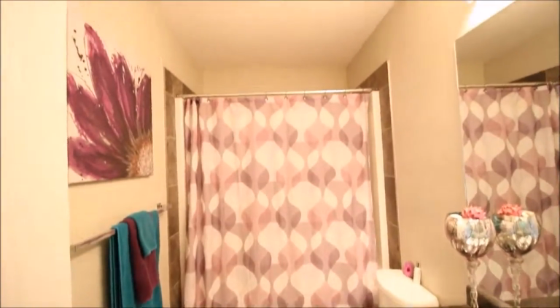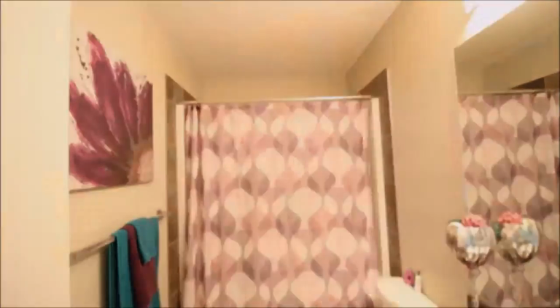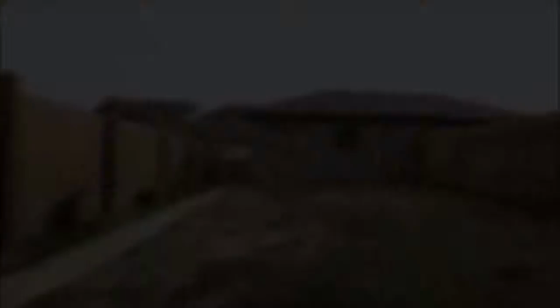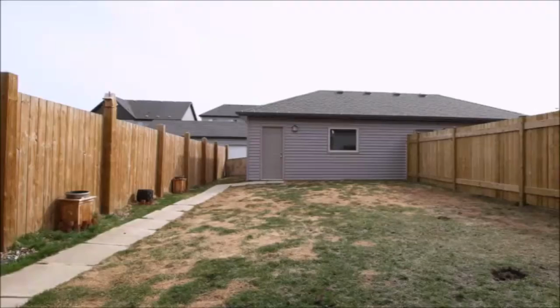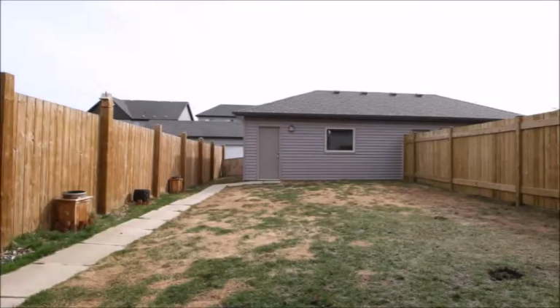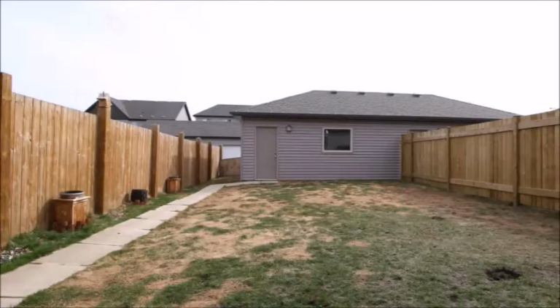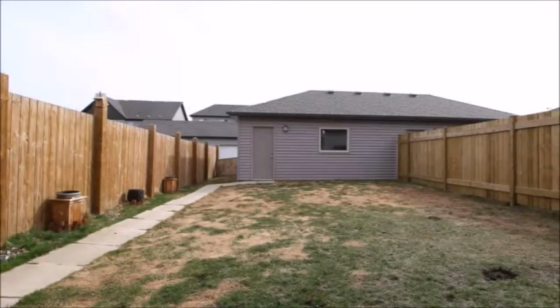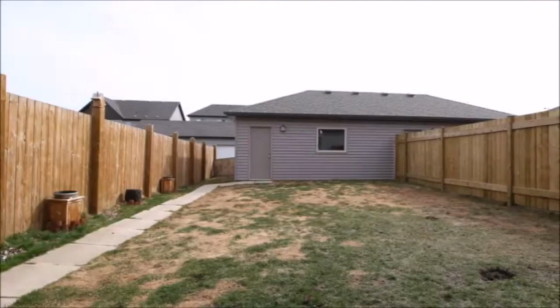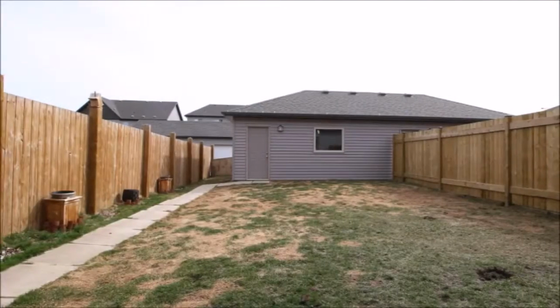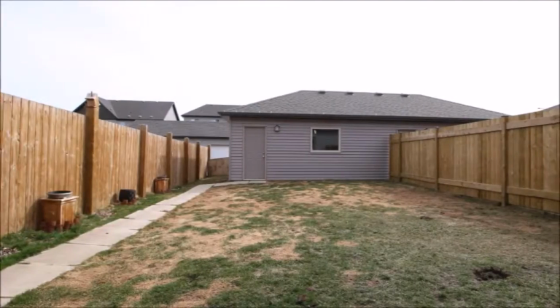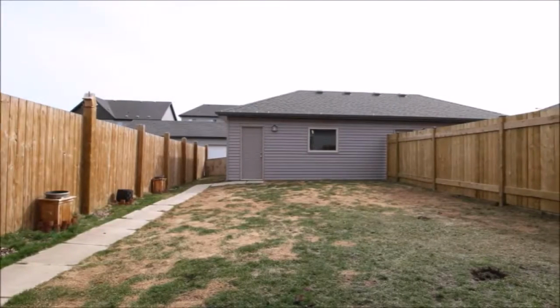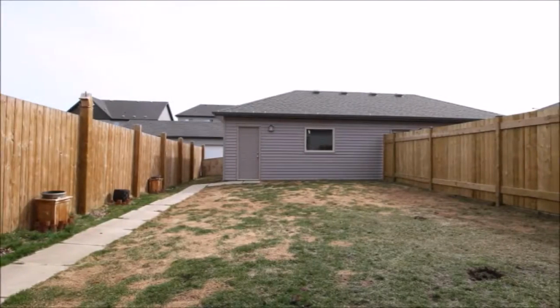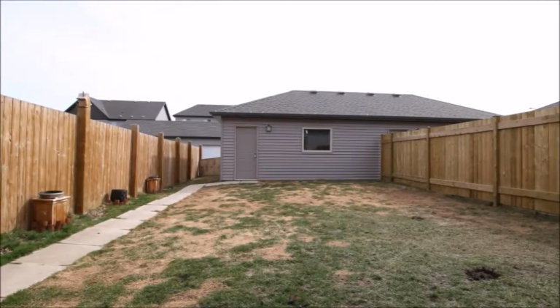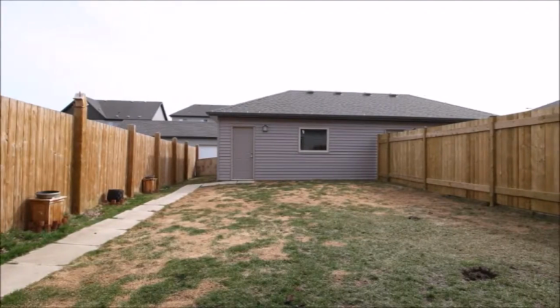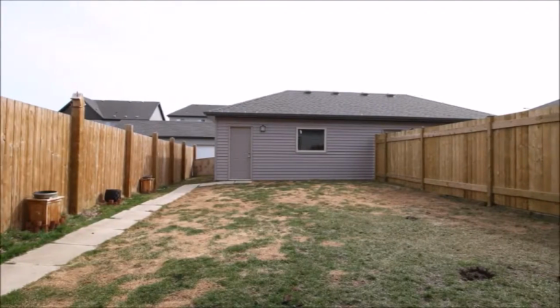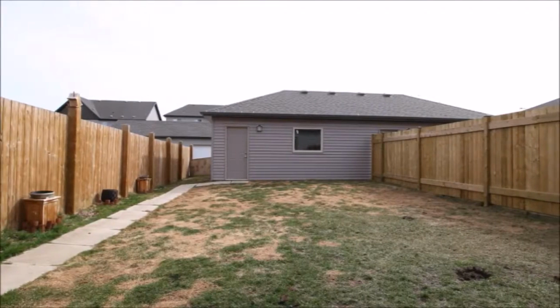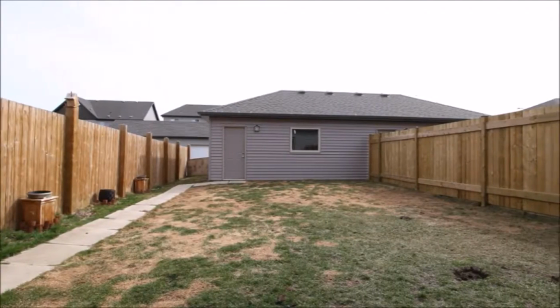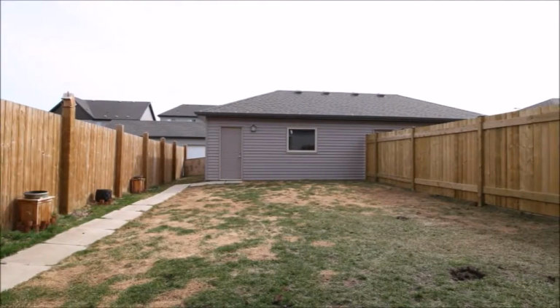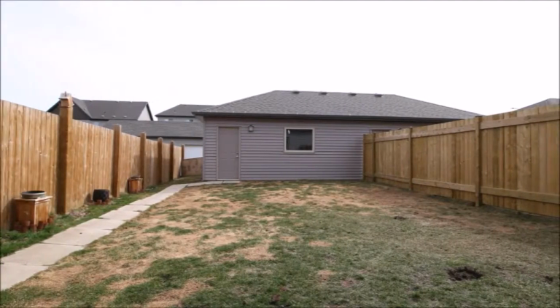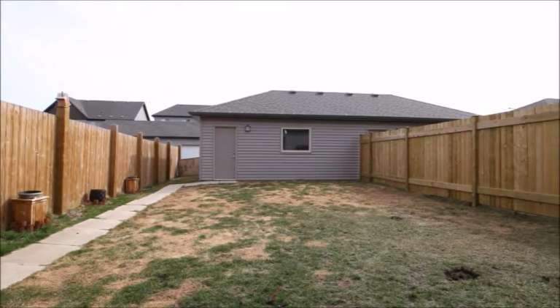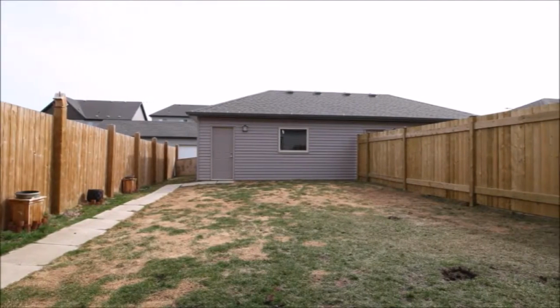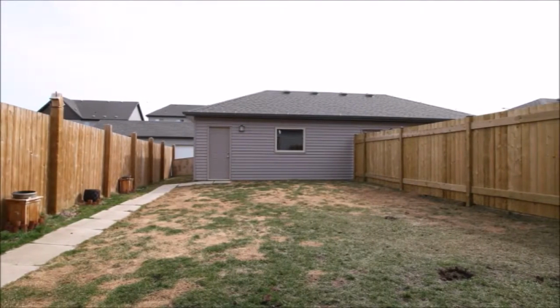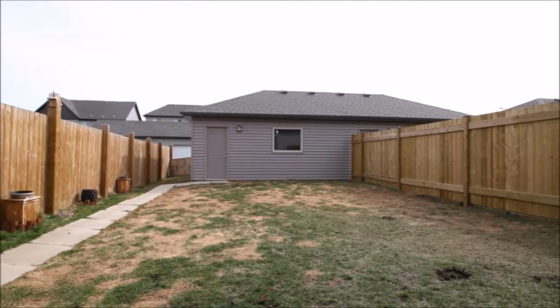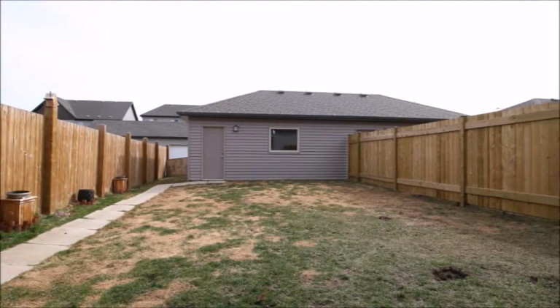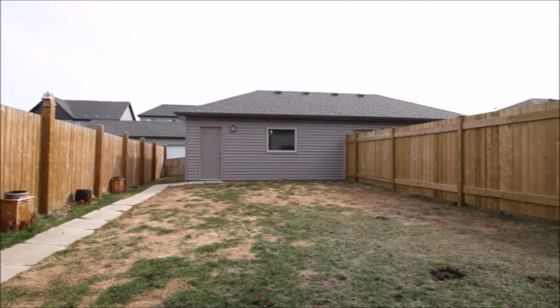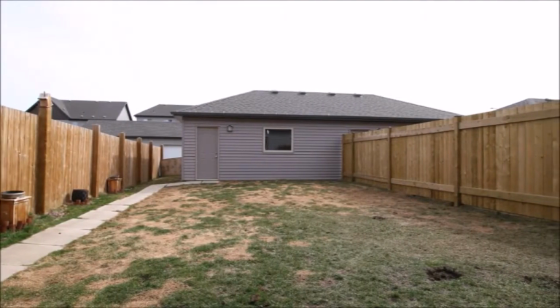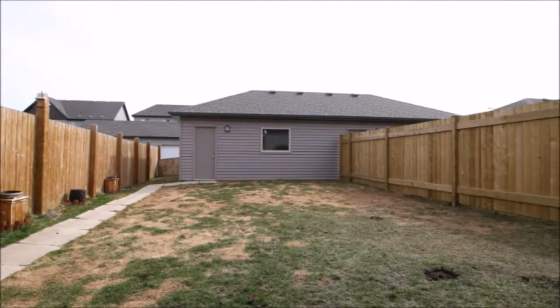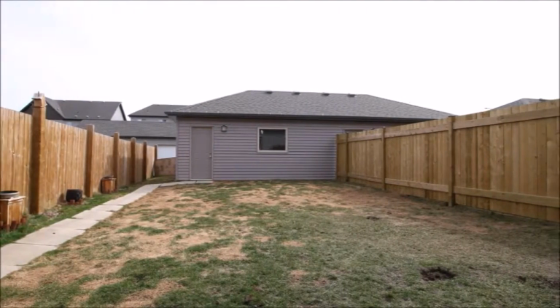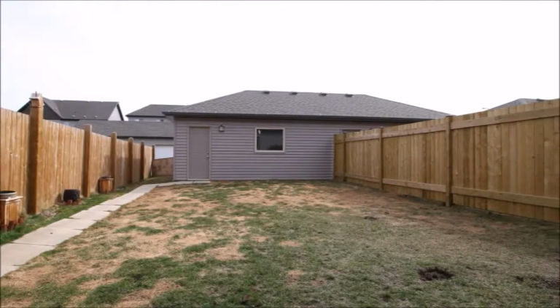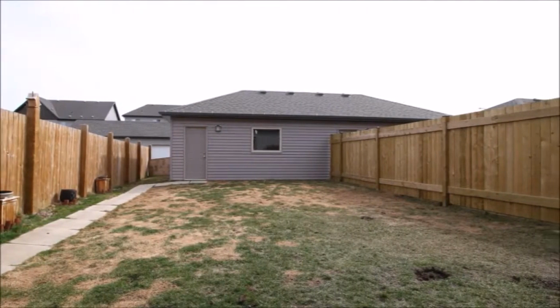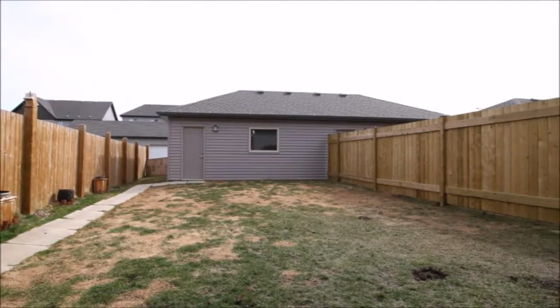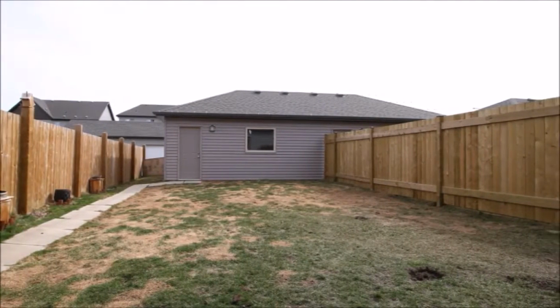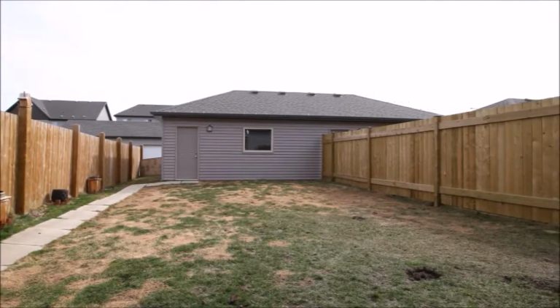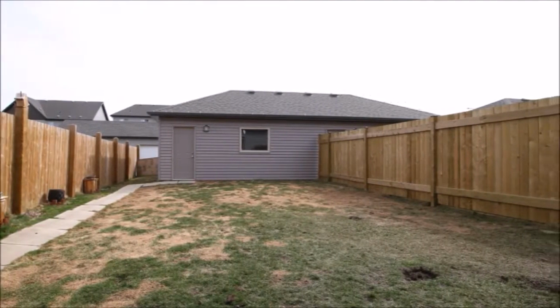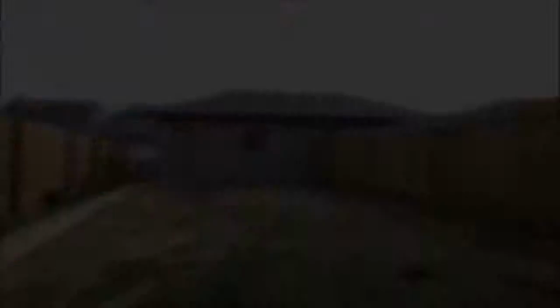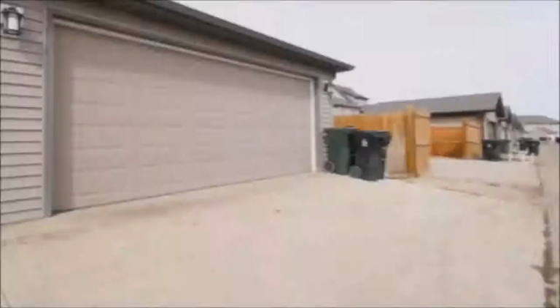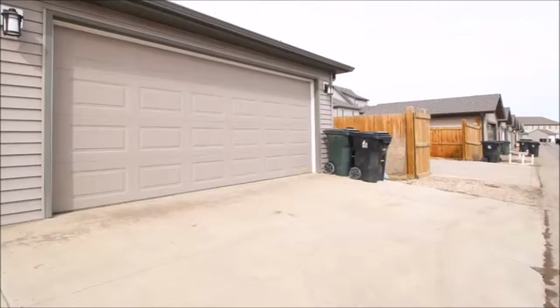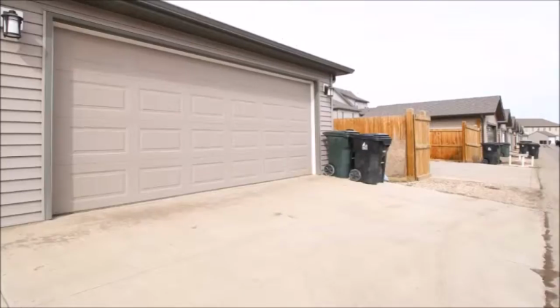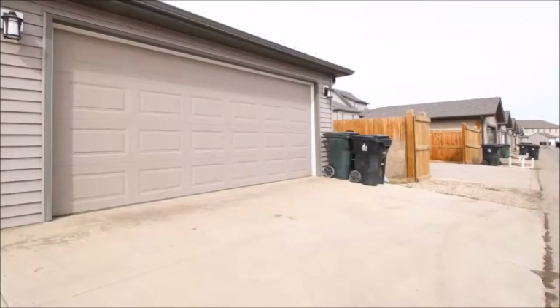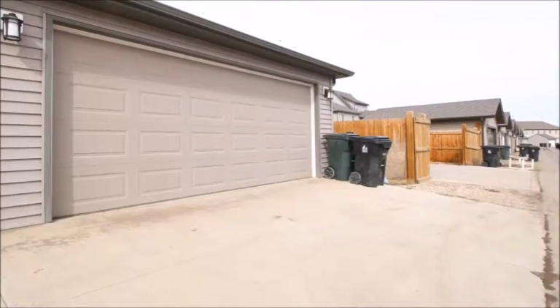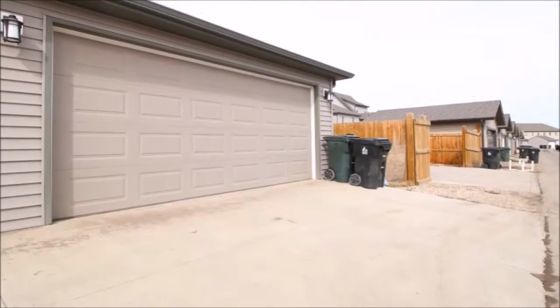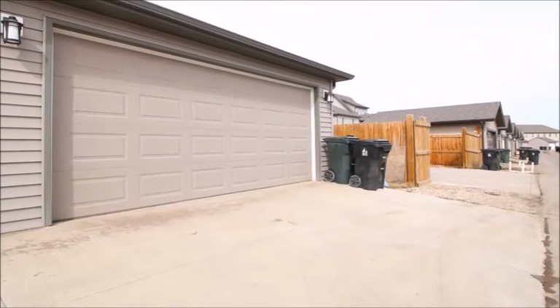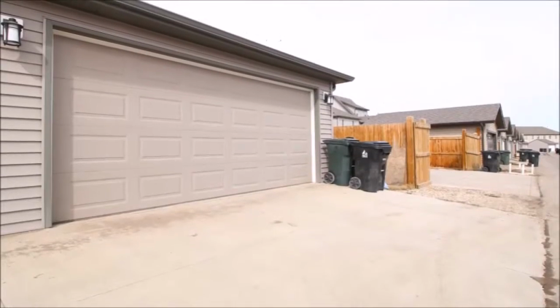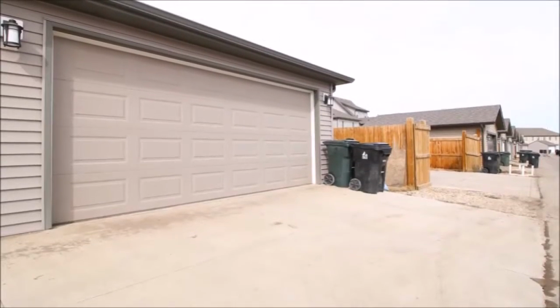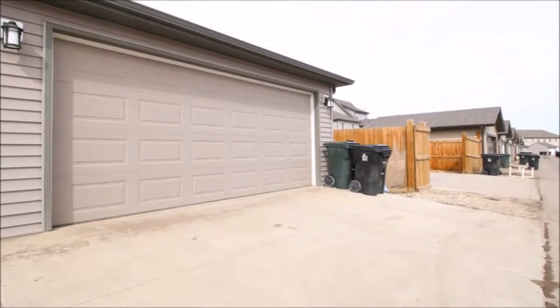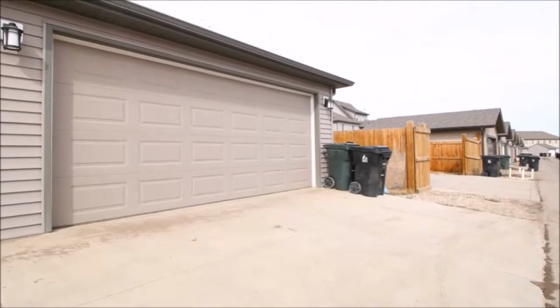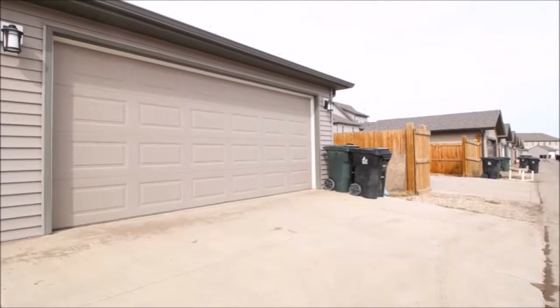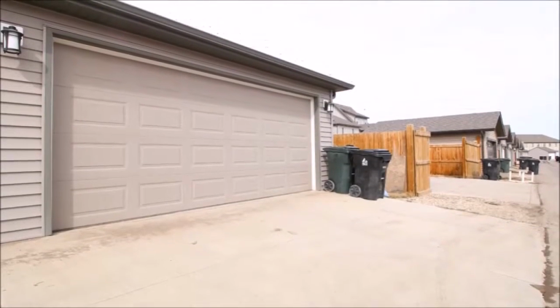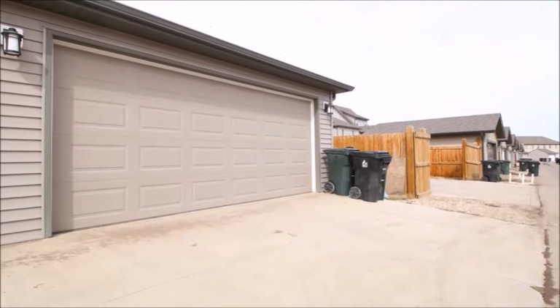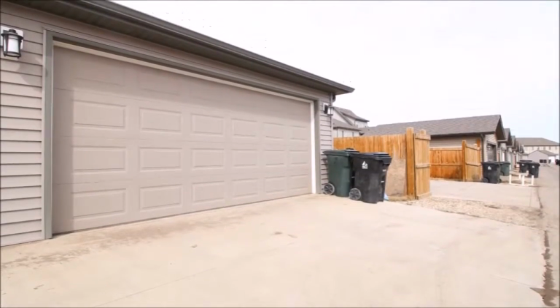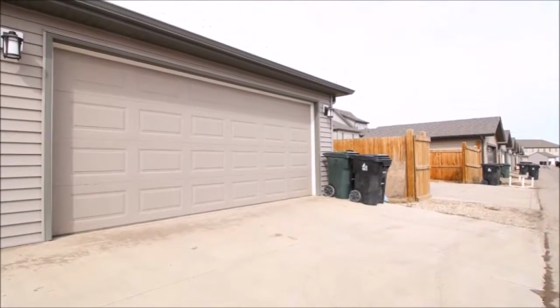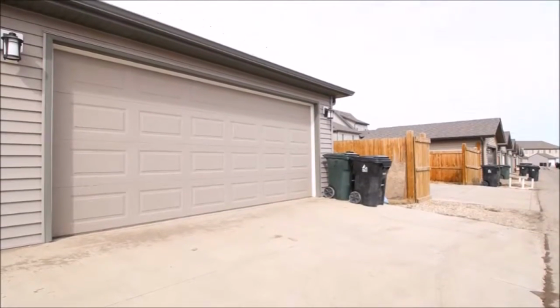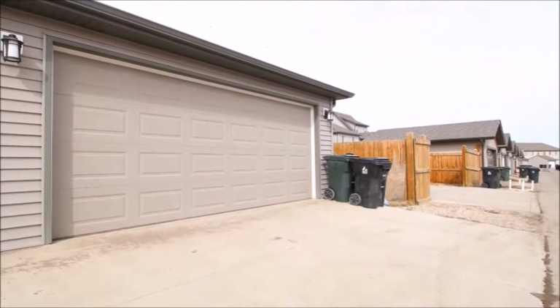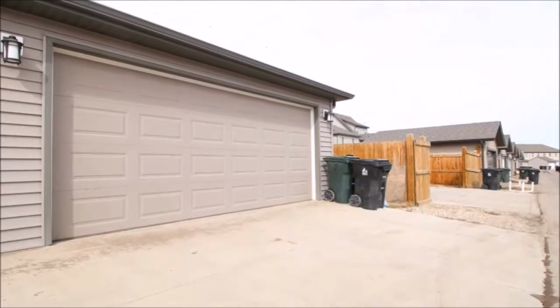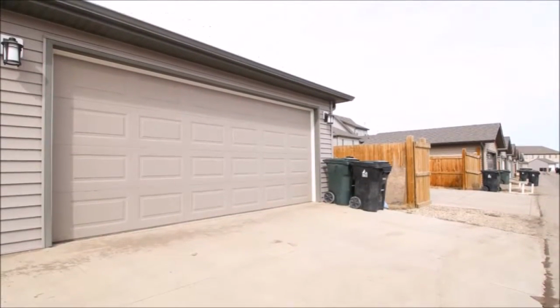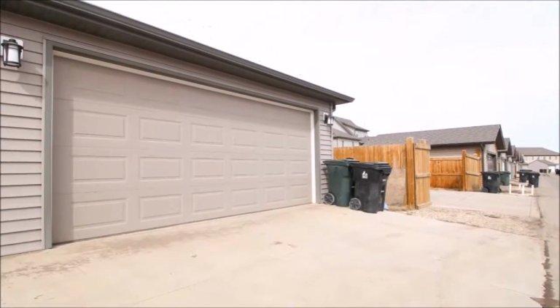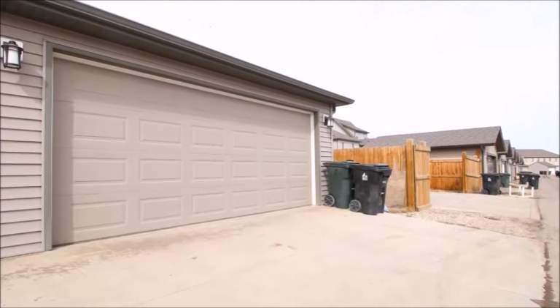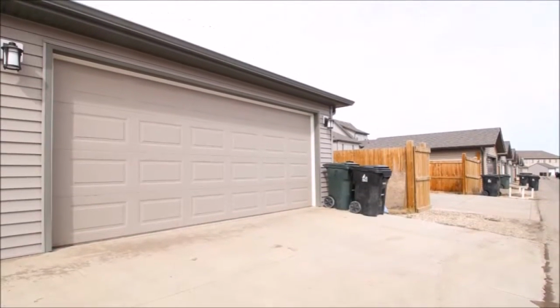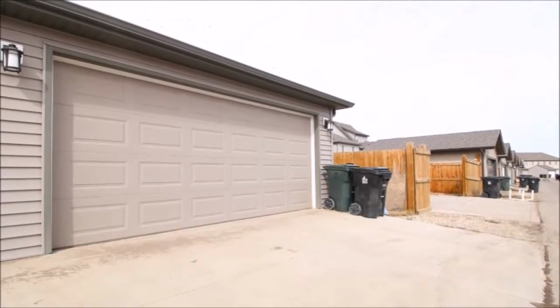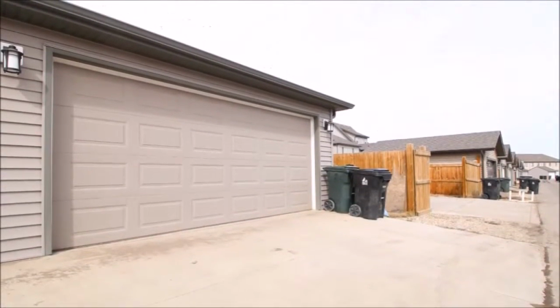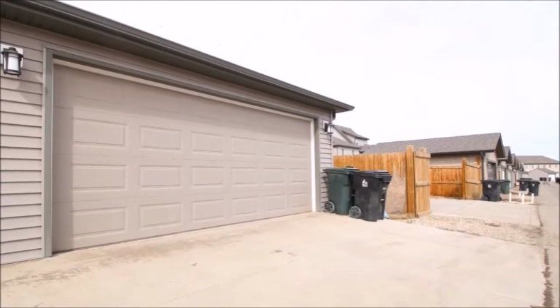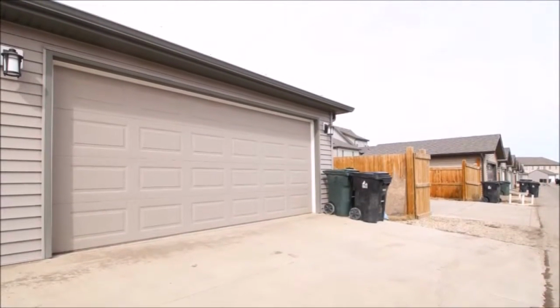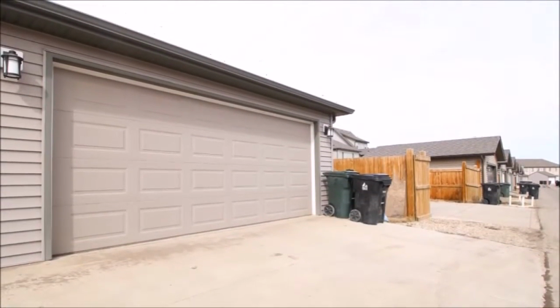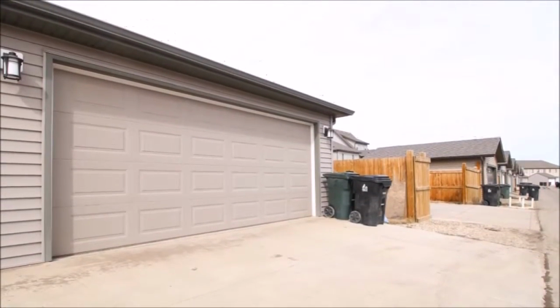The spacious backyard has plenty of space for you to entertain your guests in the warm summer months to come. Enjoy the double car detached garage!